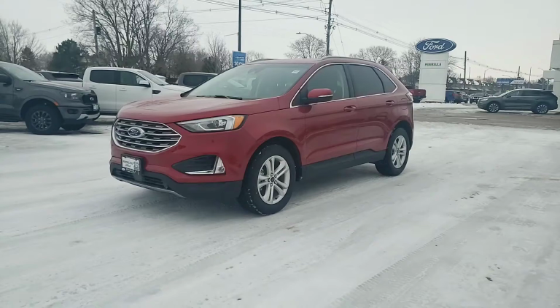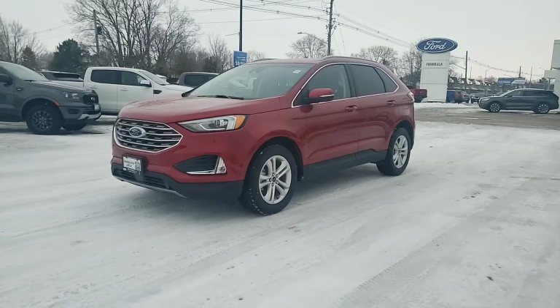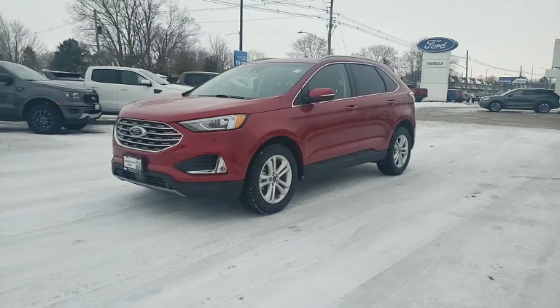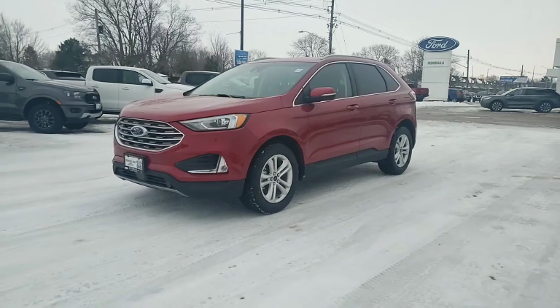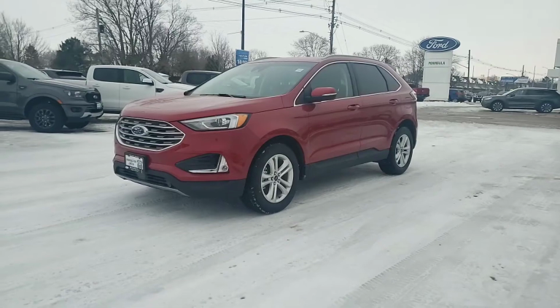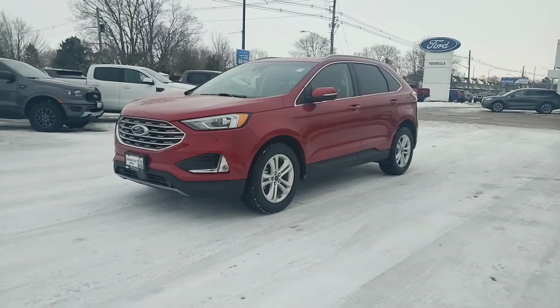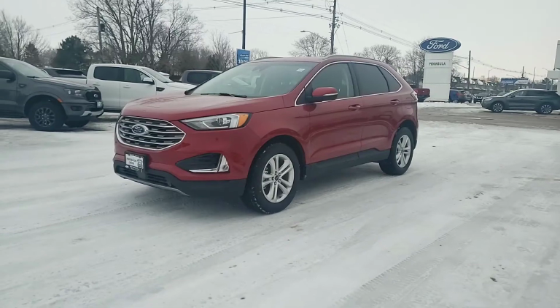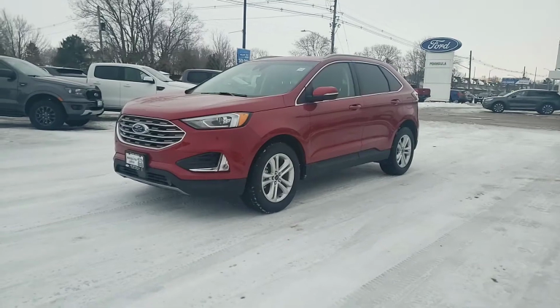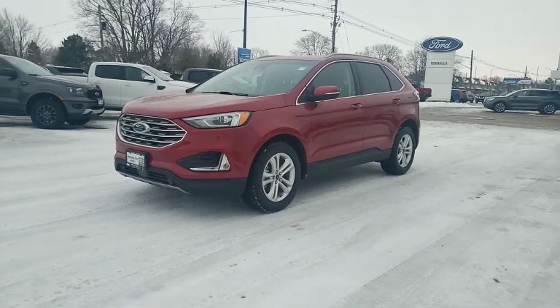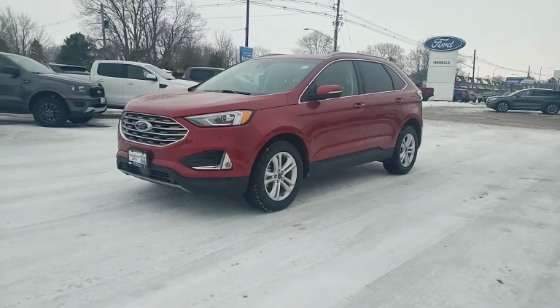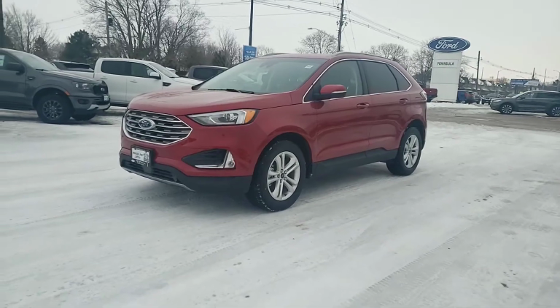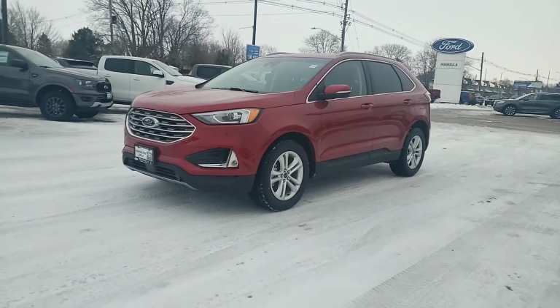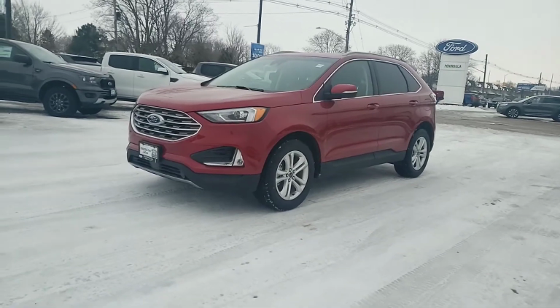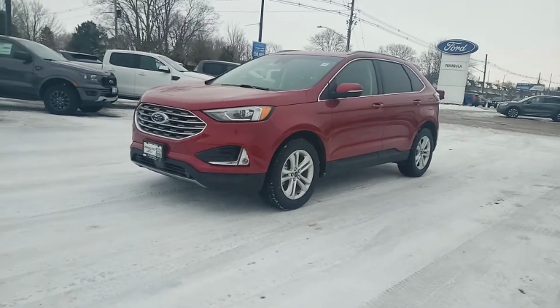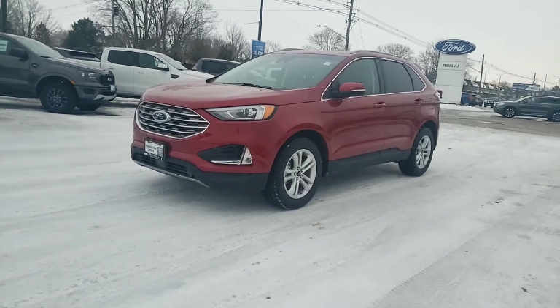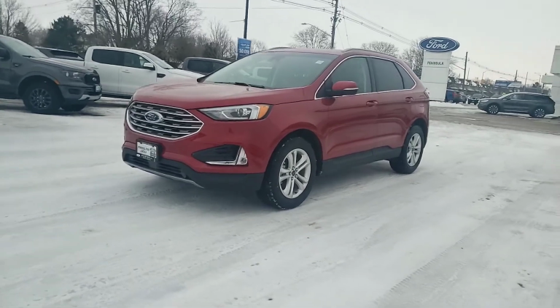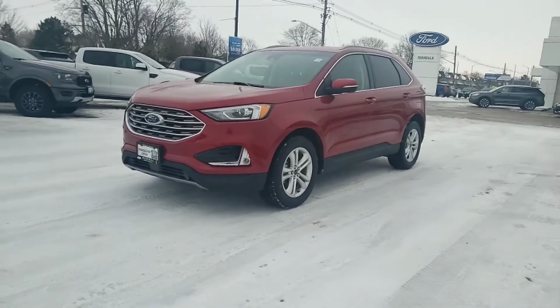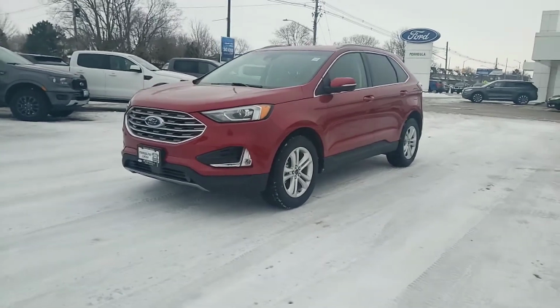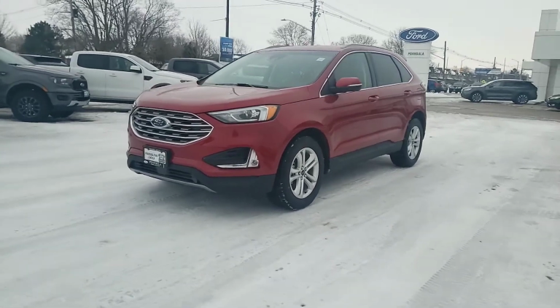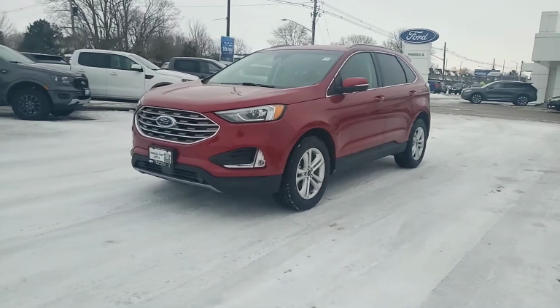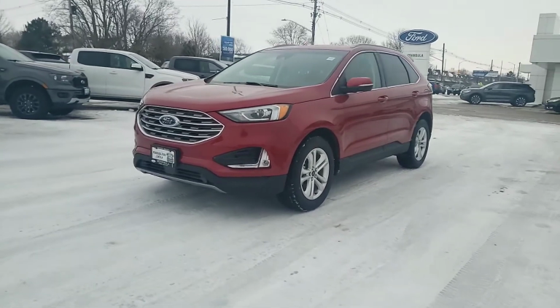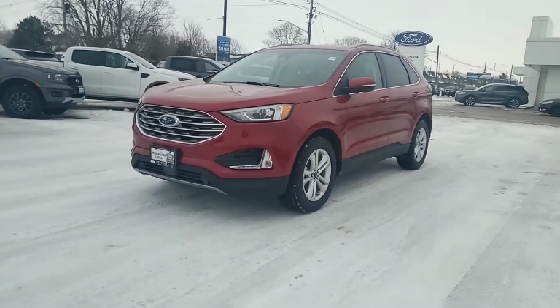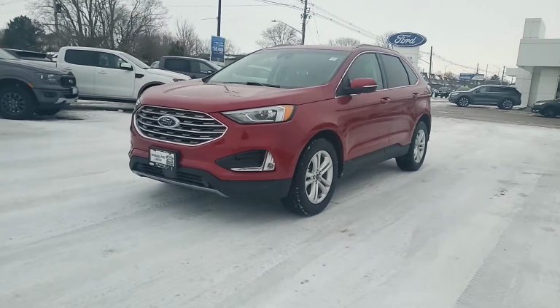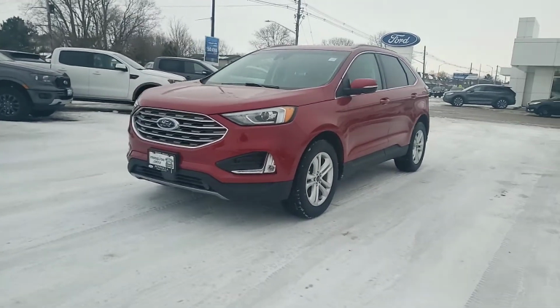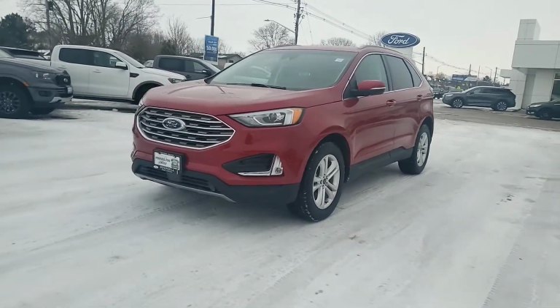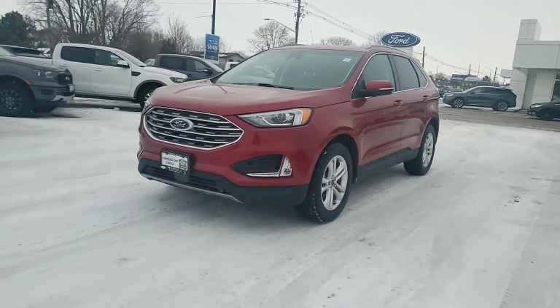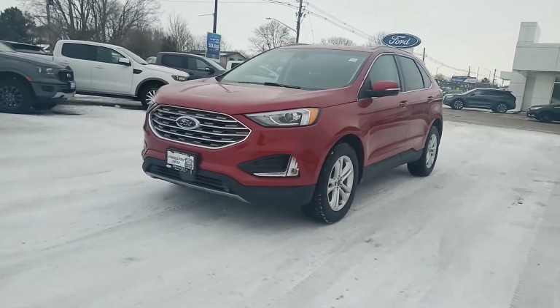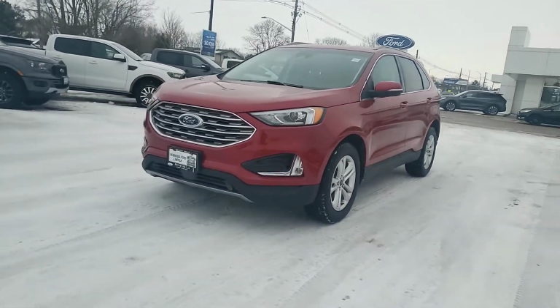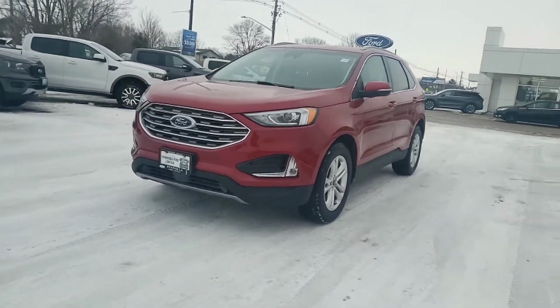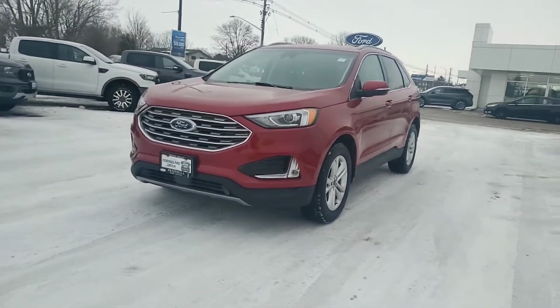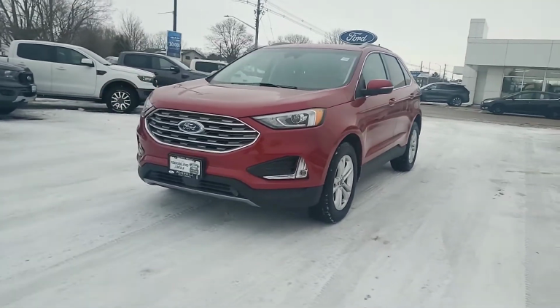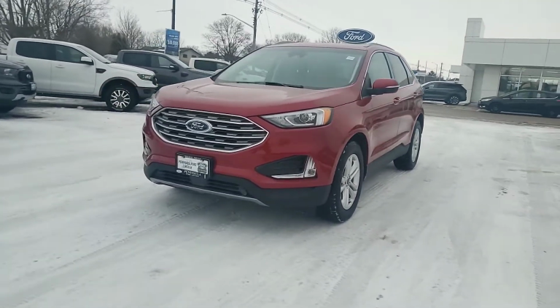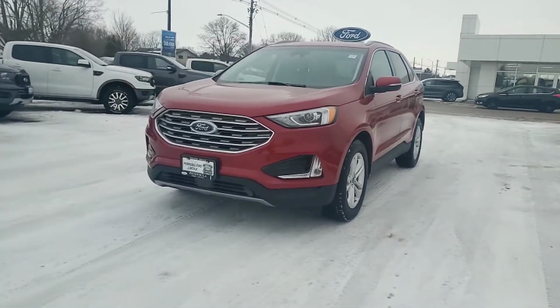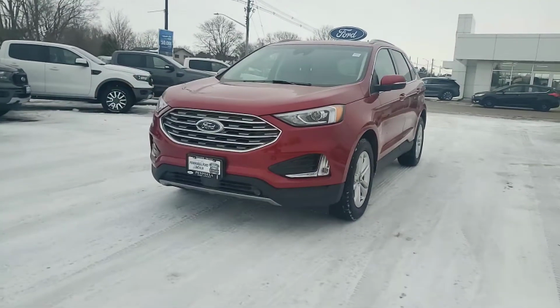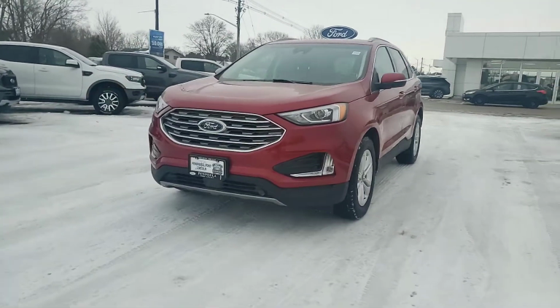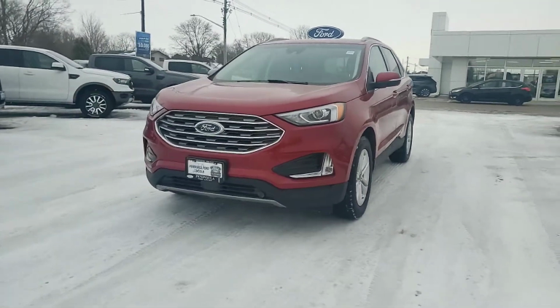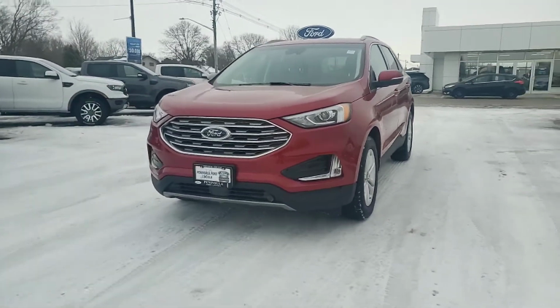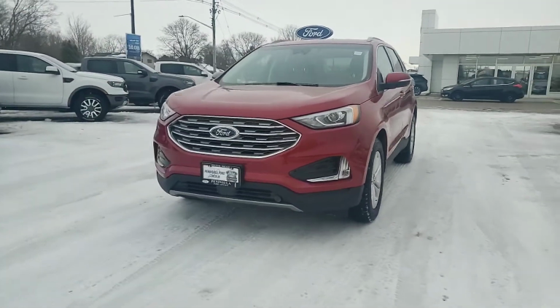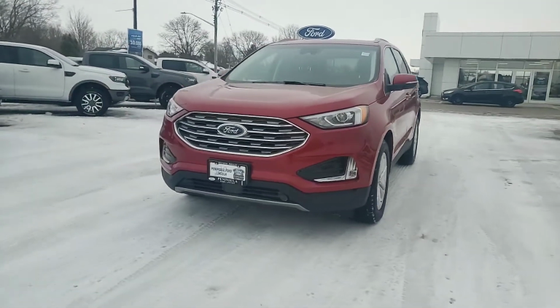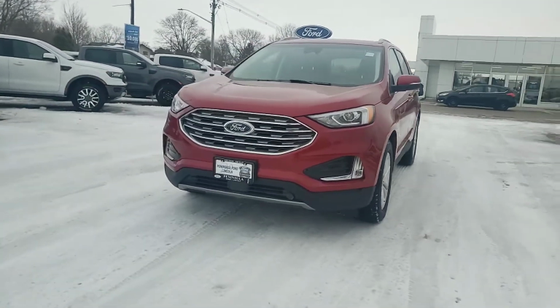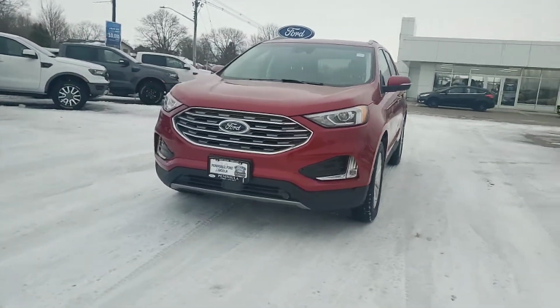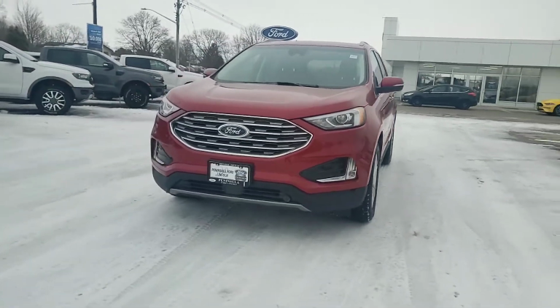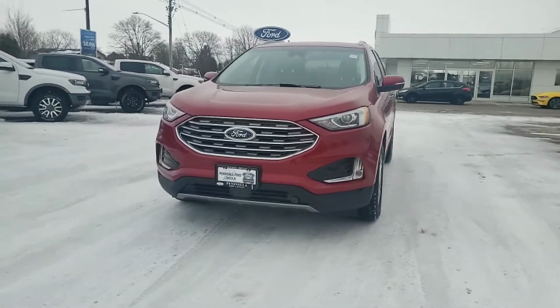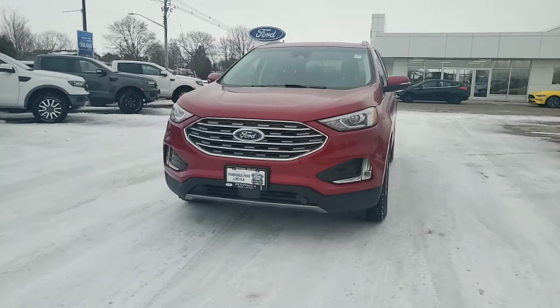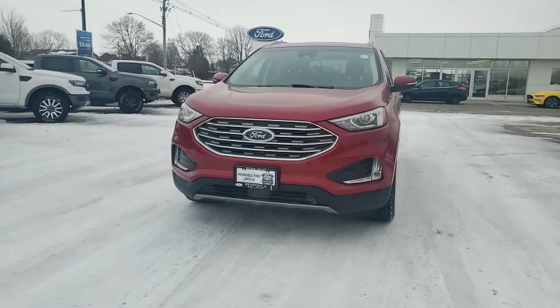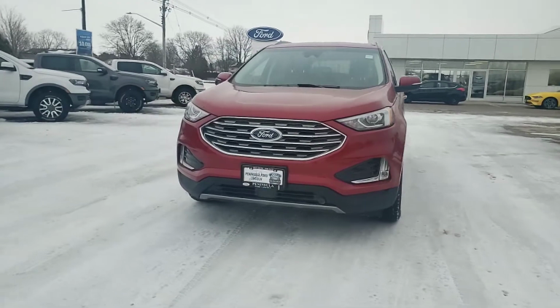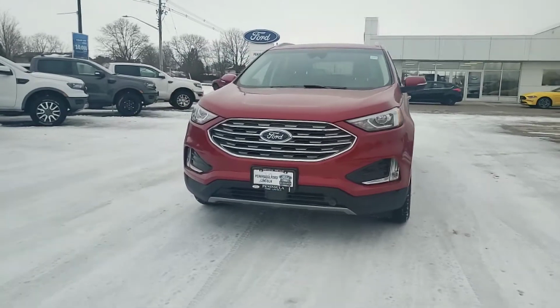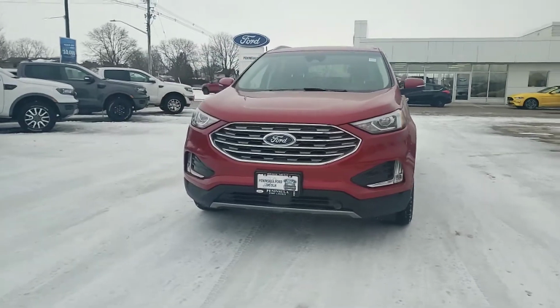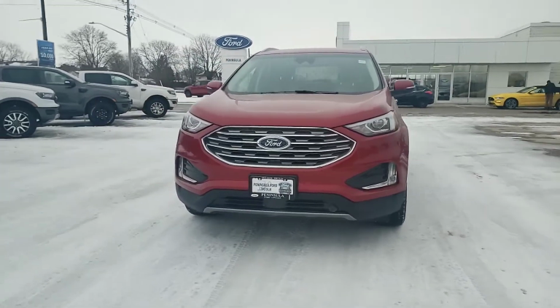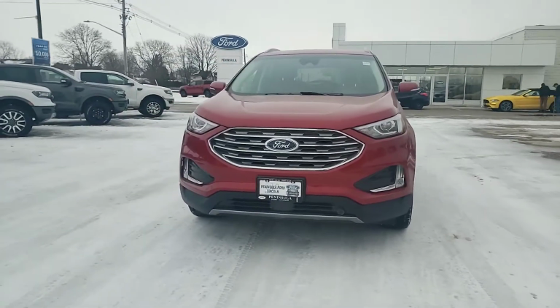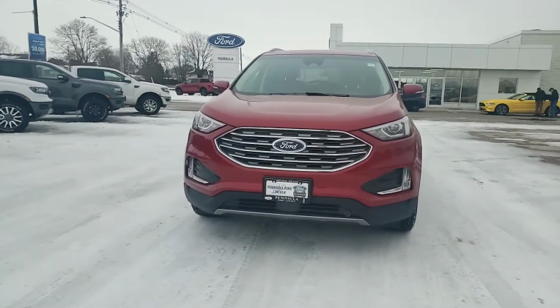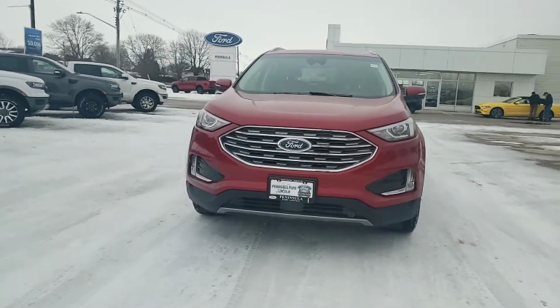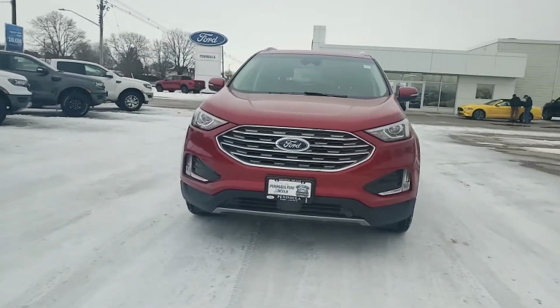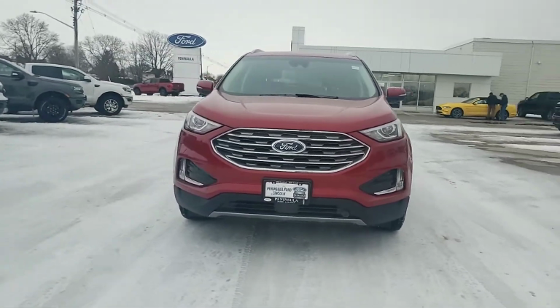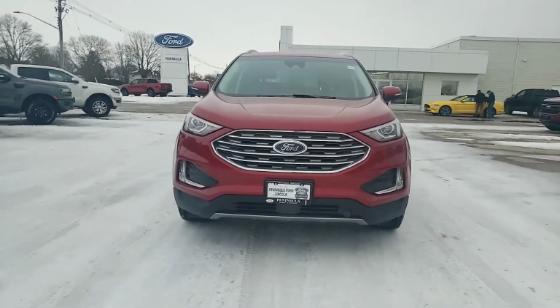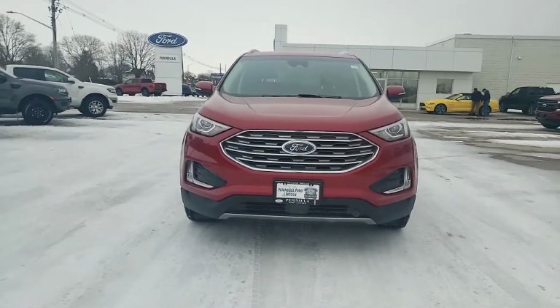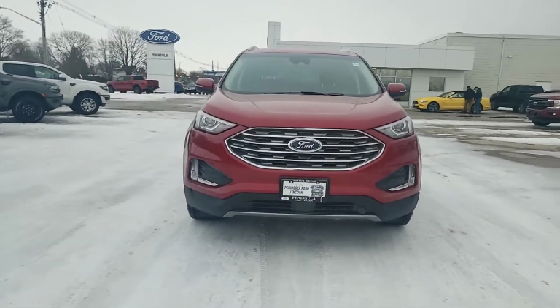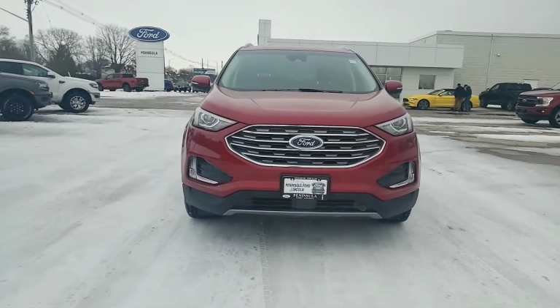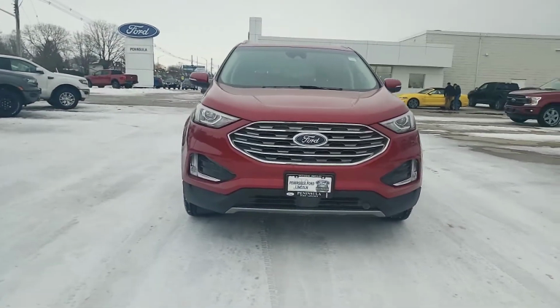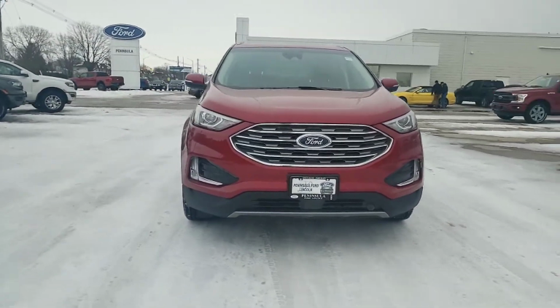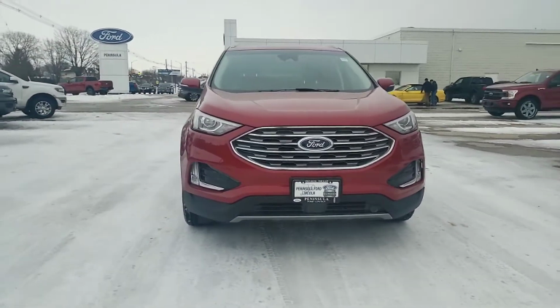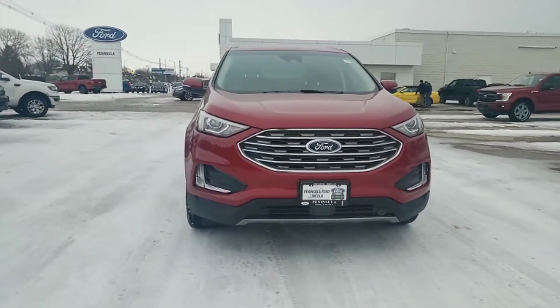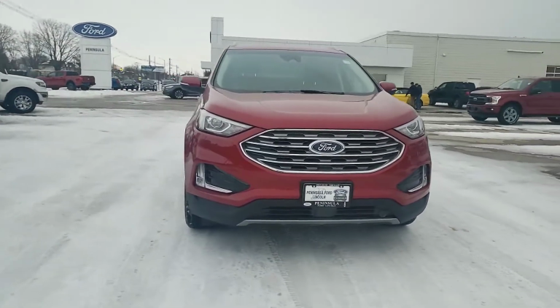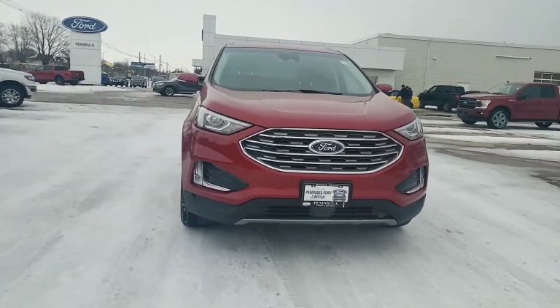Hi Judy and Bob. This video is from Leah Botry at Peninsula Ford. What we have here is a 2020 Edge SEL all-wheel drive.